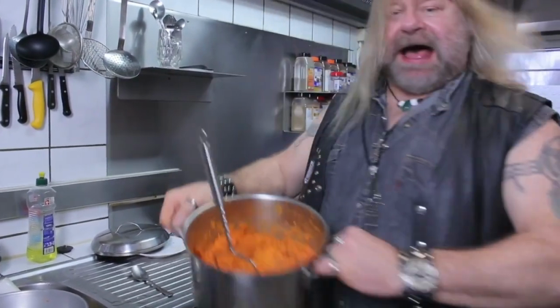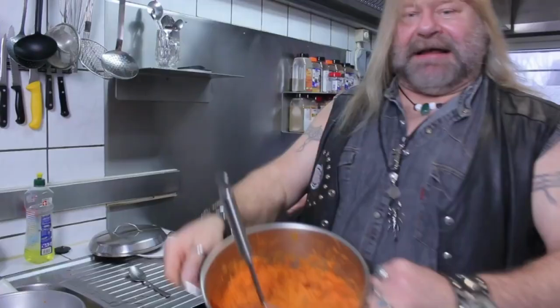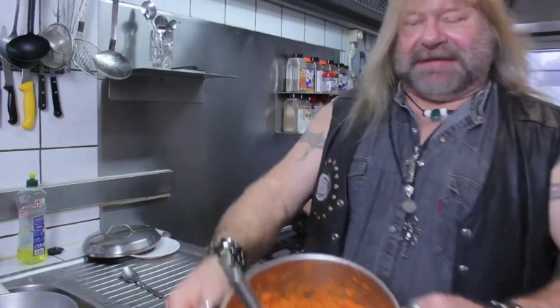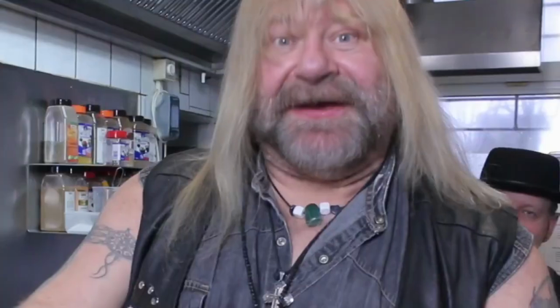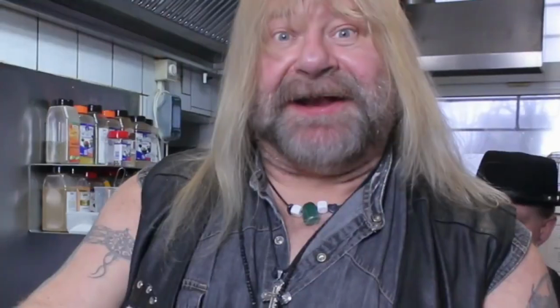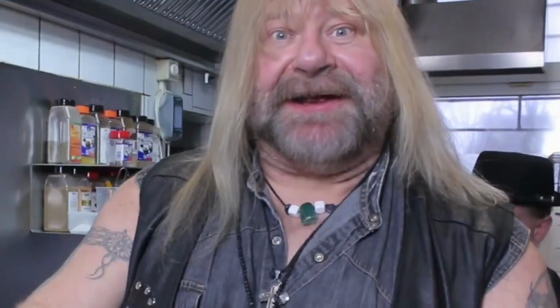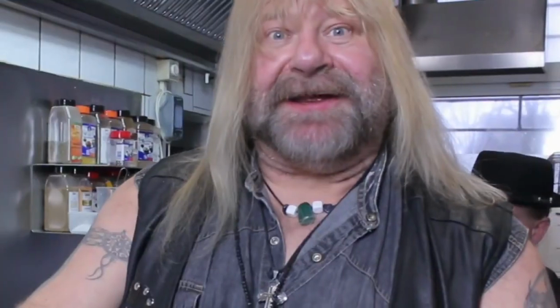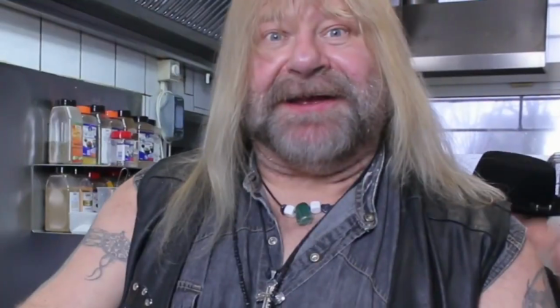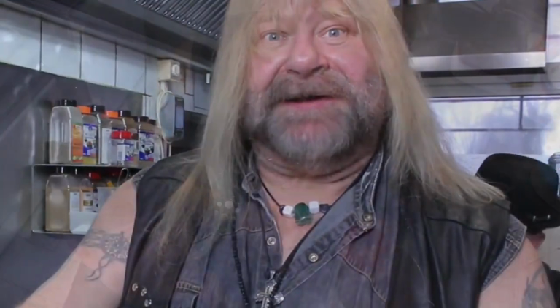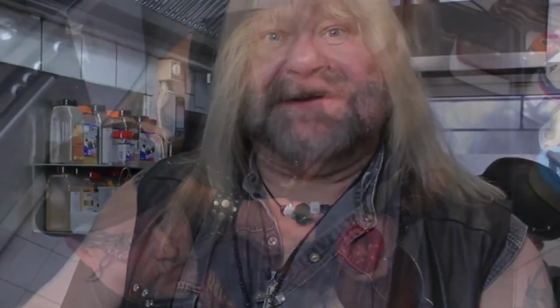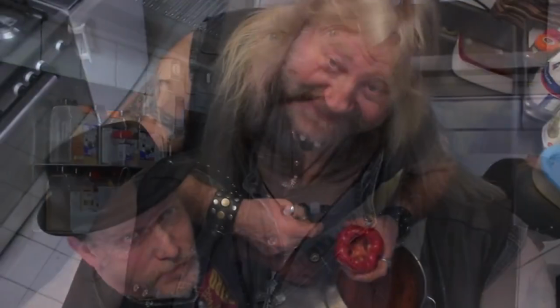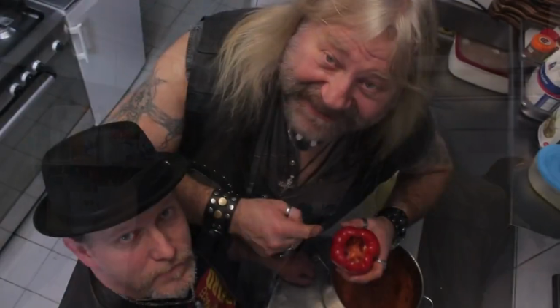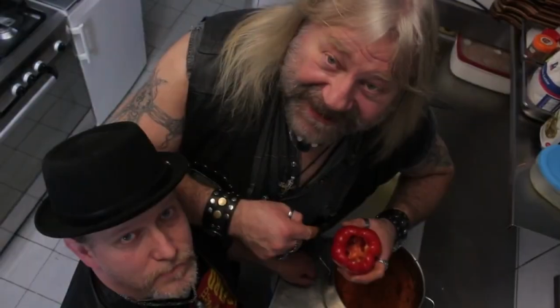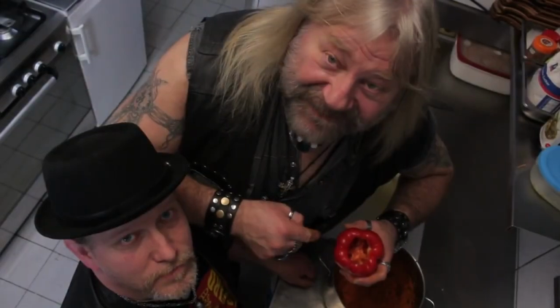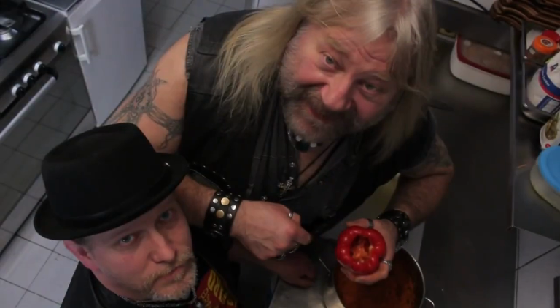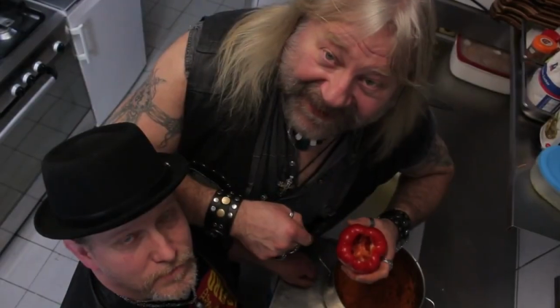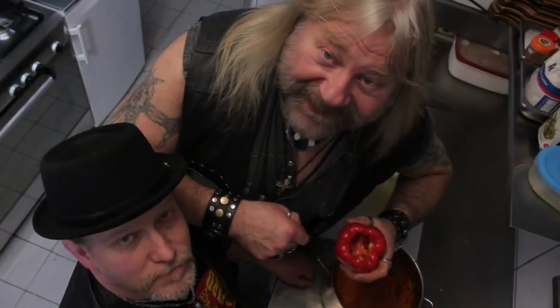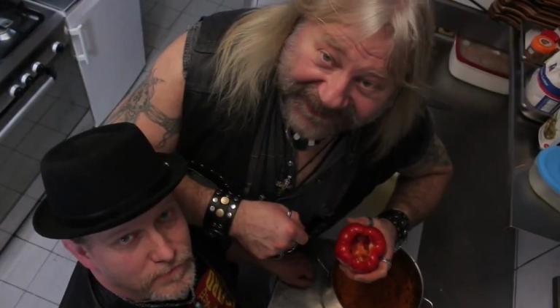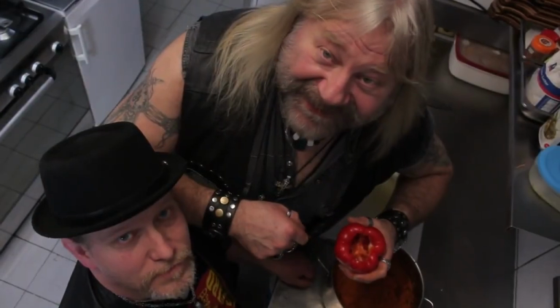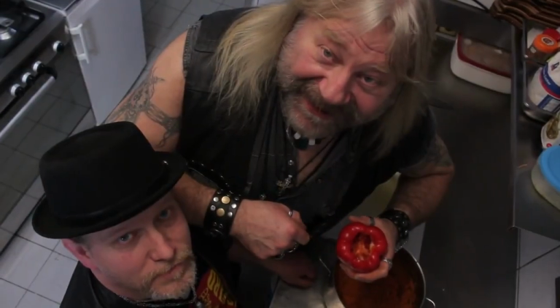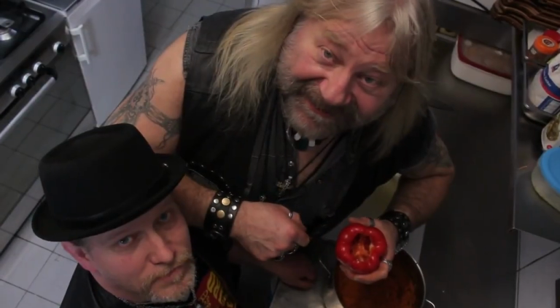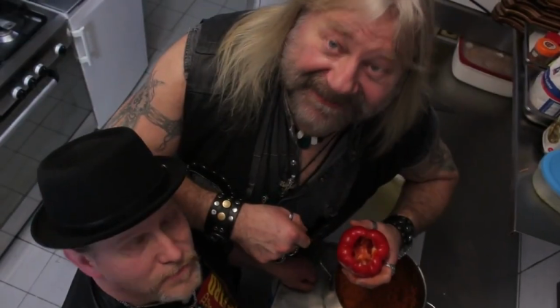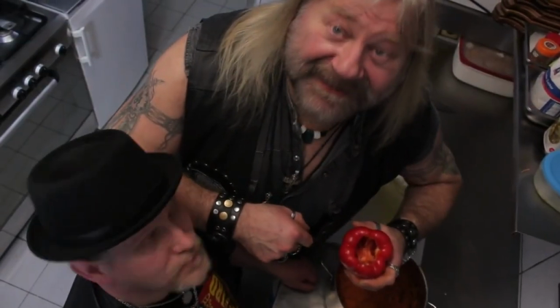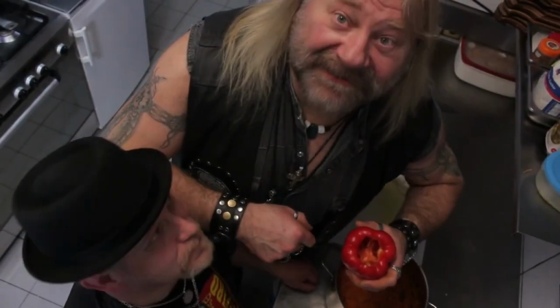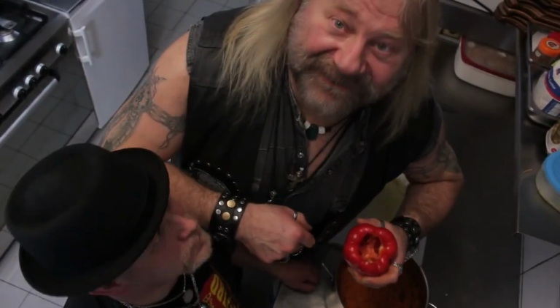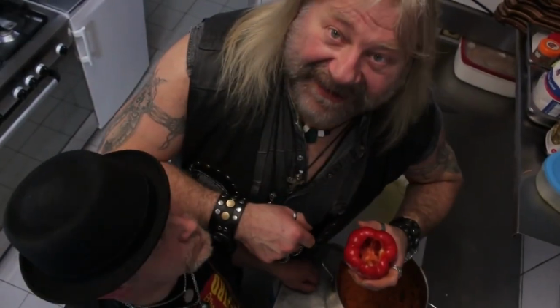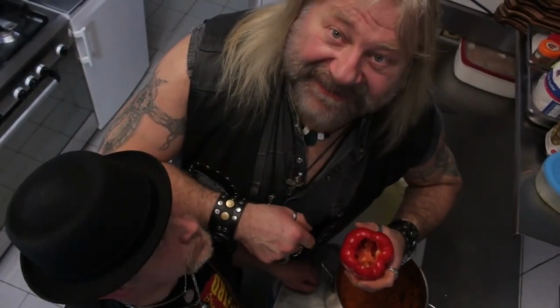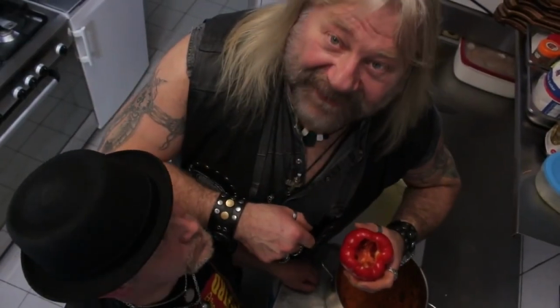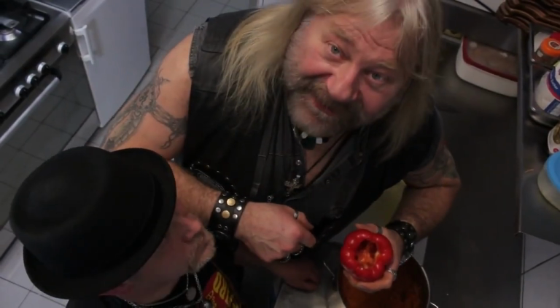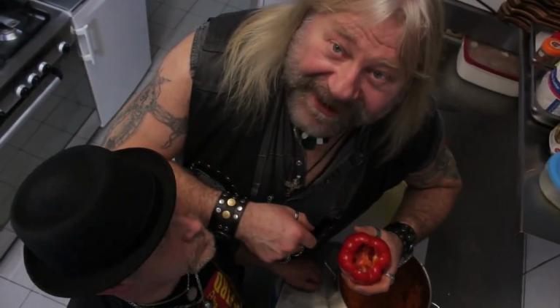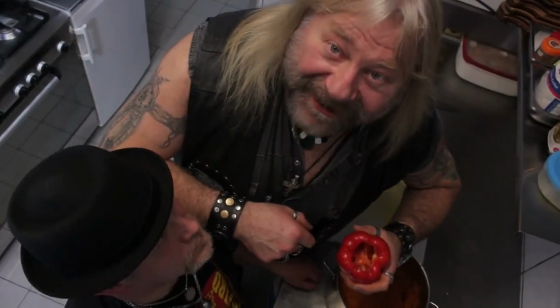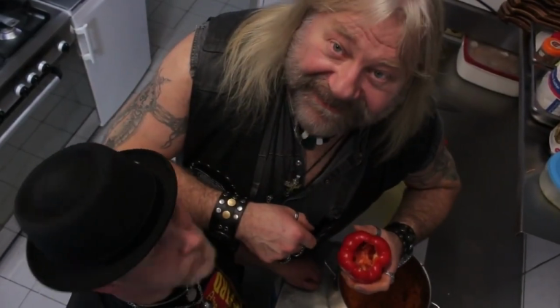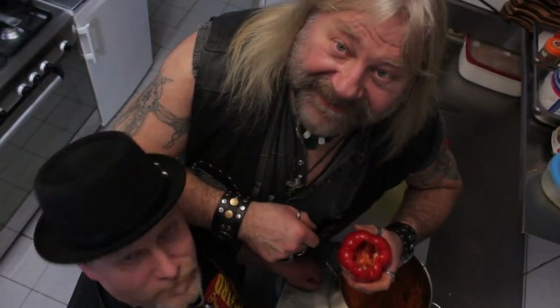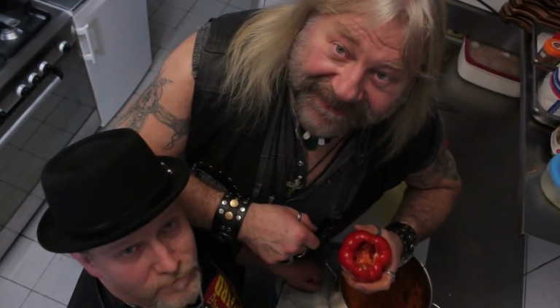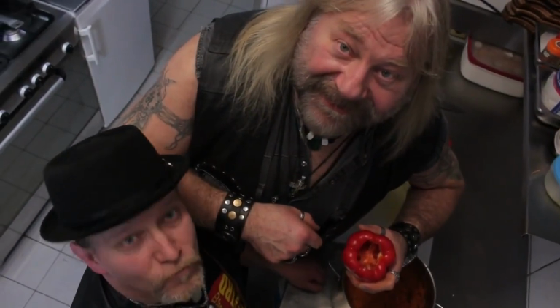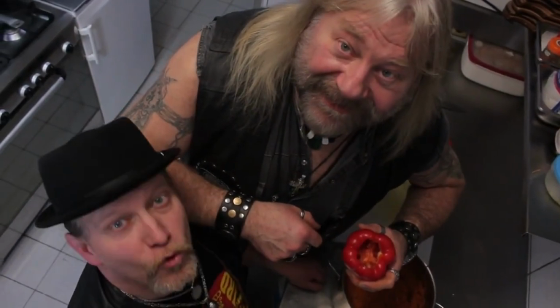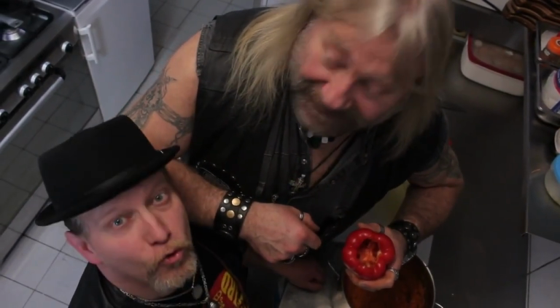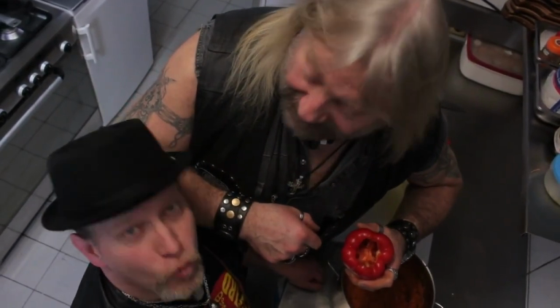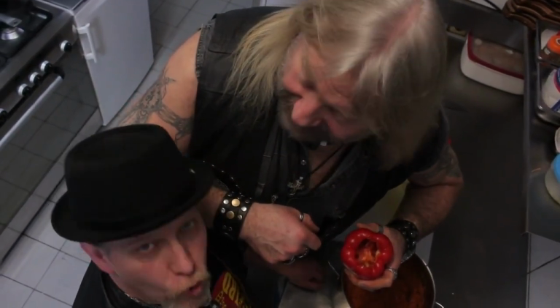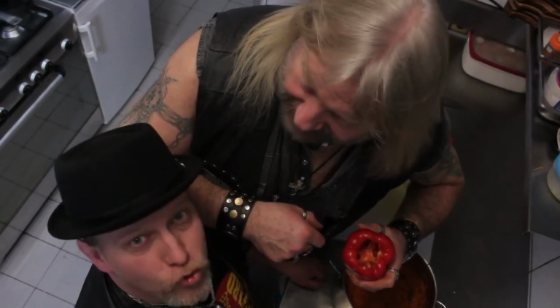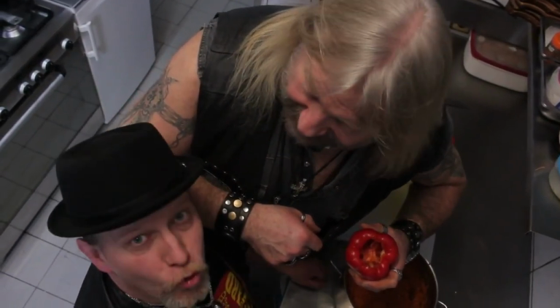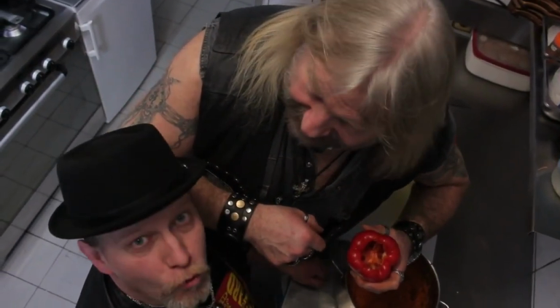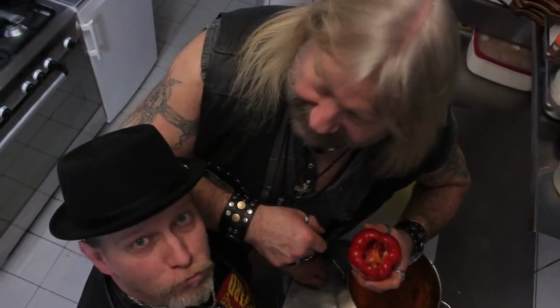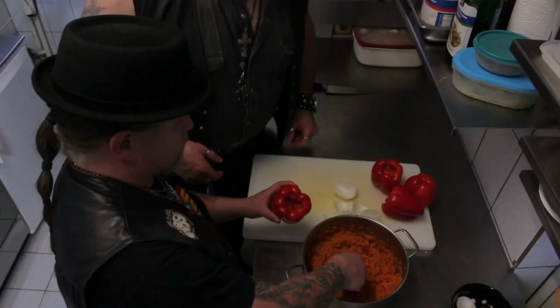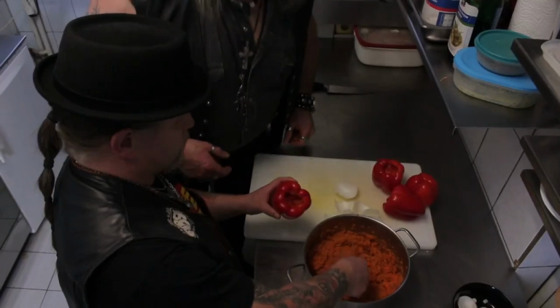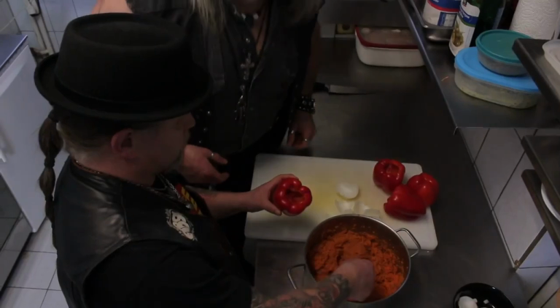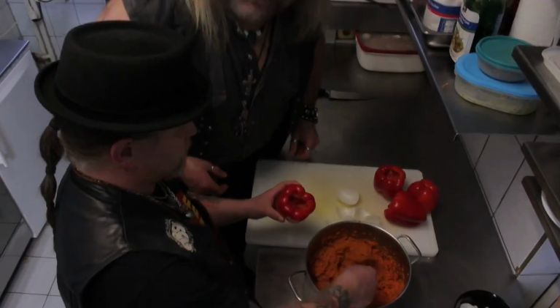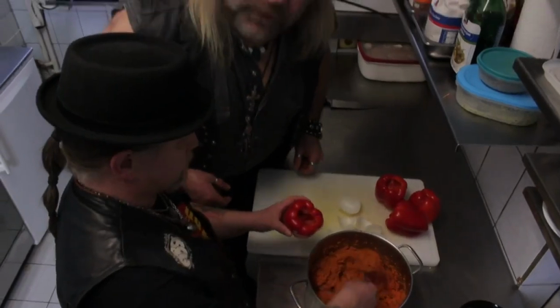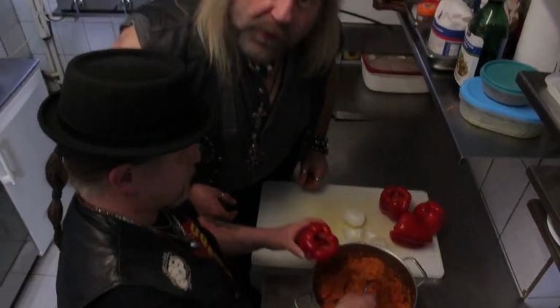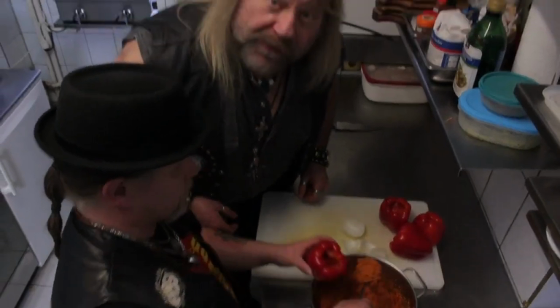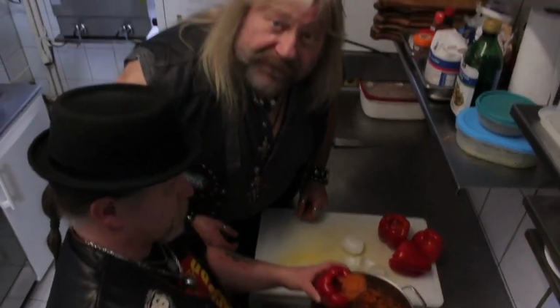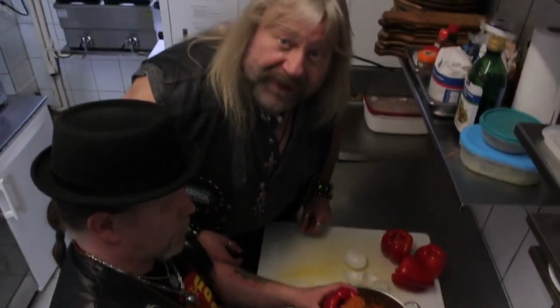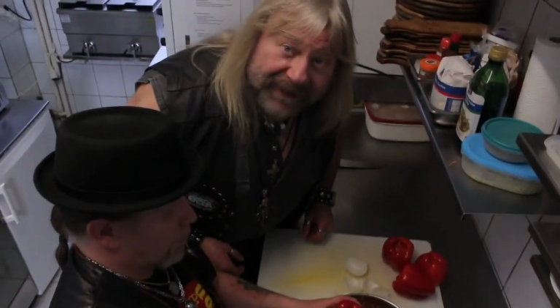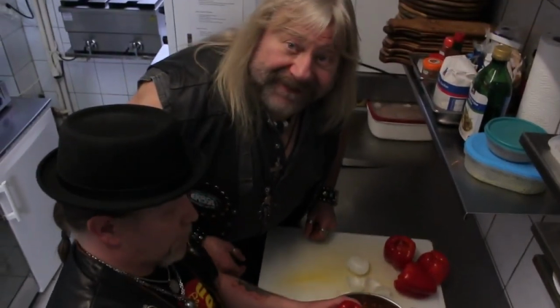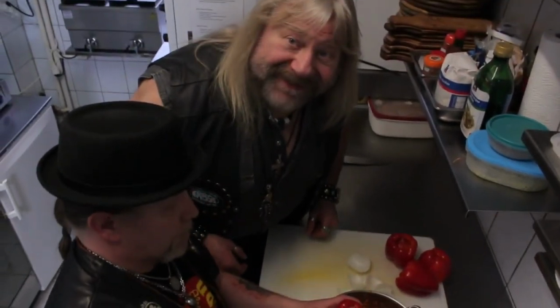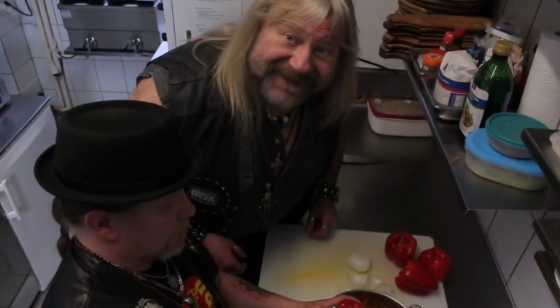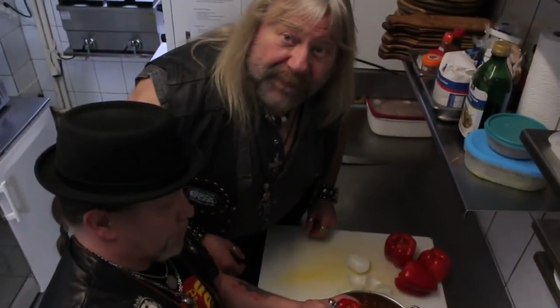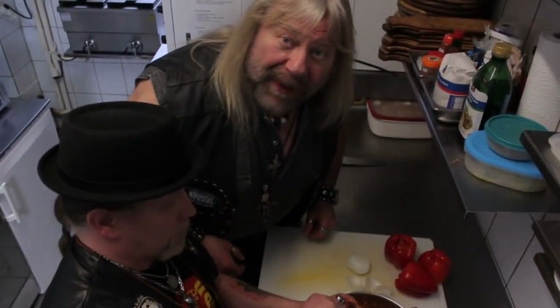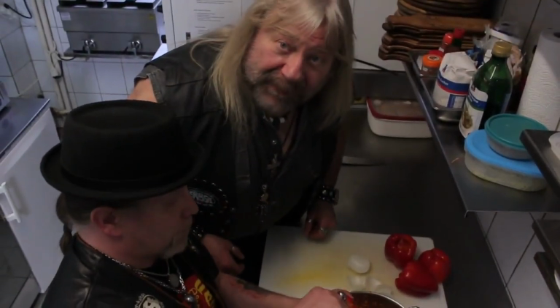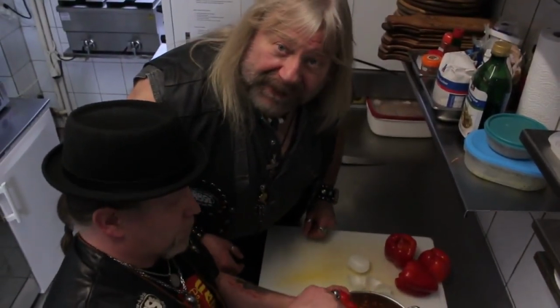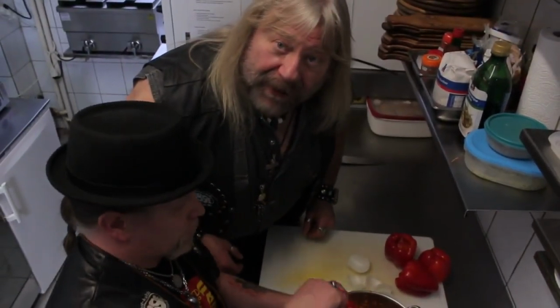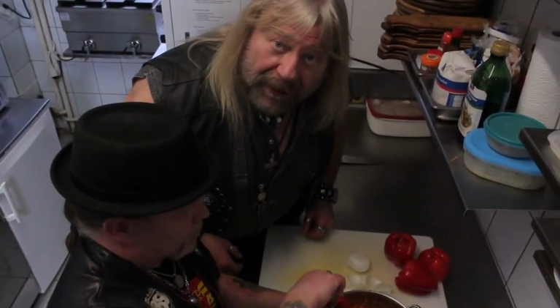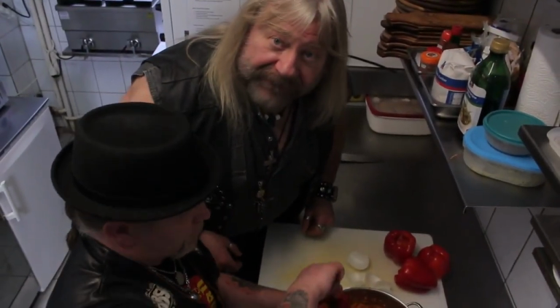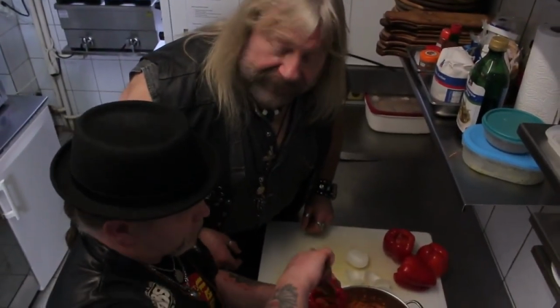Fertig! Ihr fragt euch jetzt: Was soll das? Guckst du! Jetzt füllen wir die Paprikas!